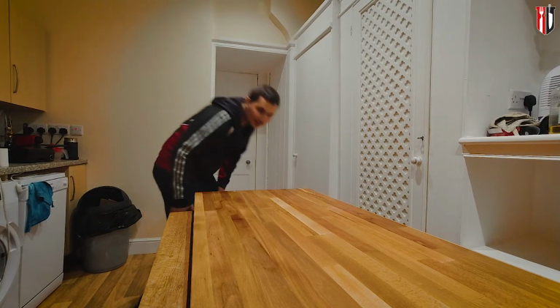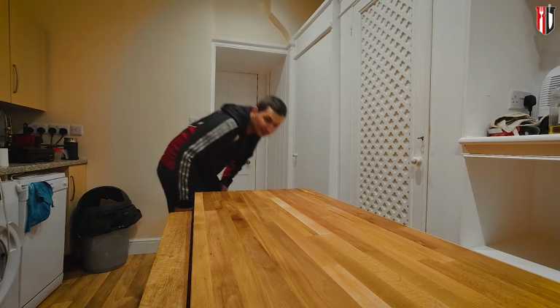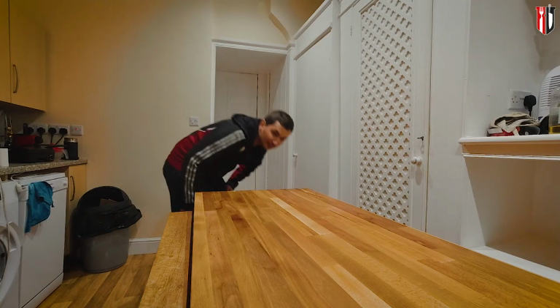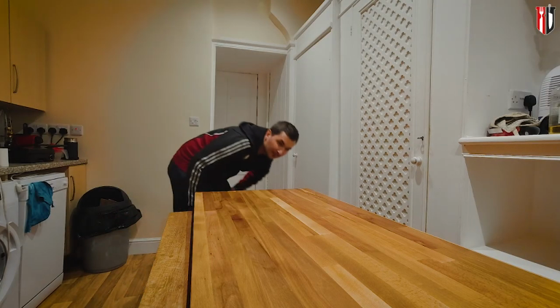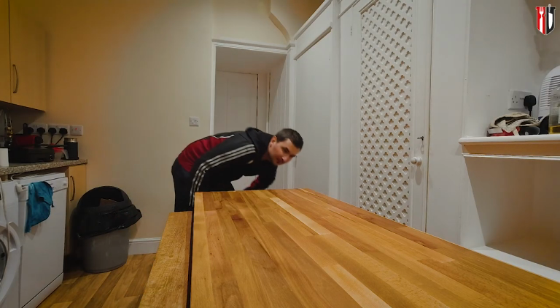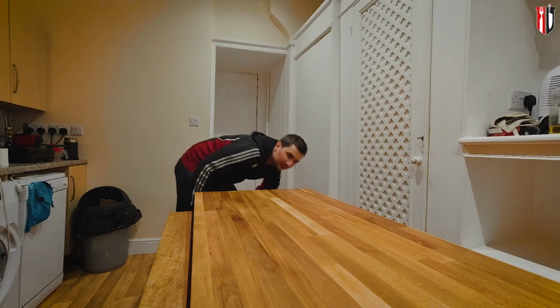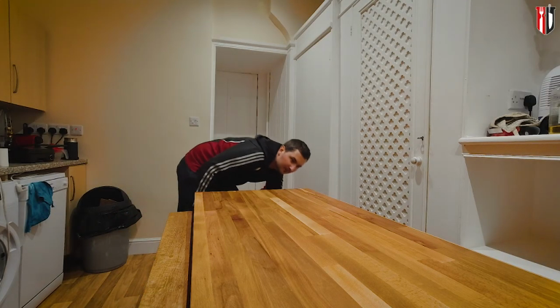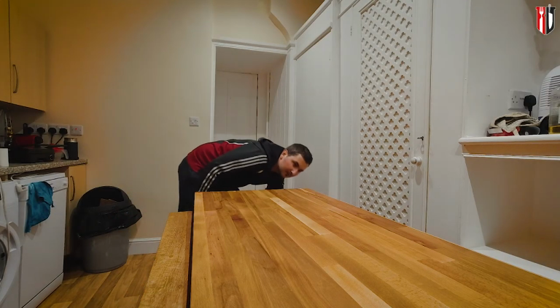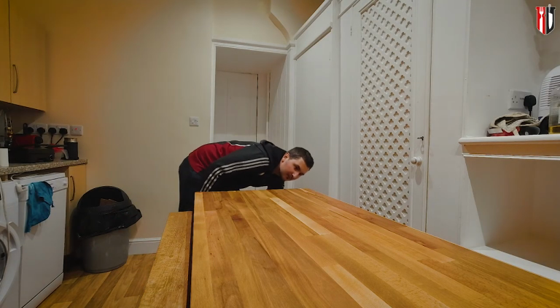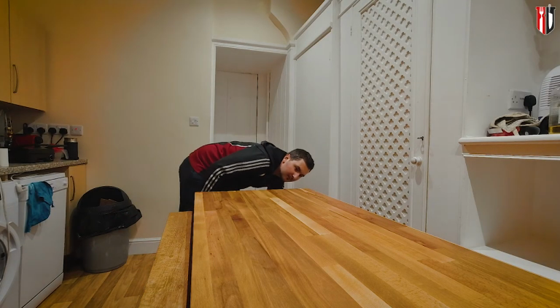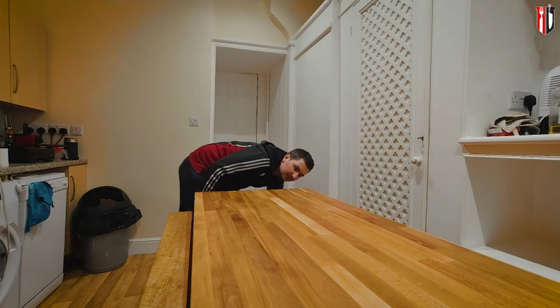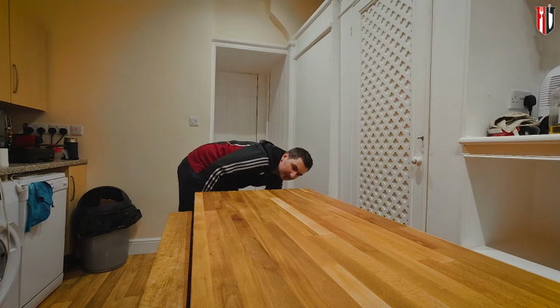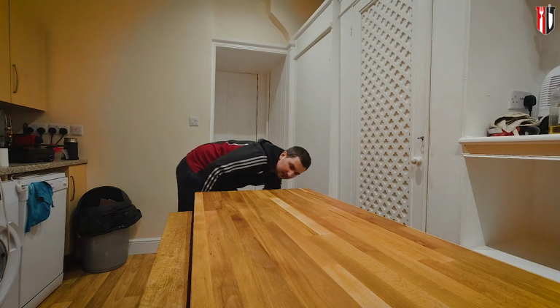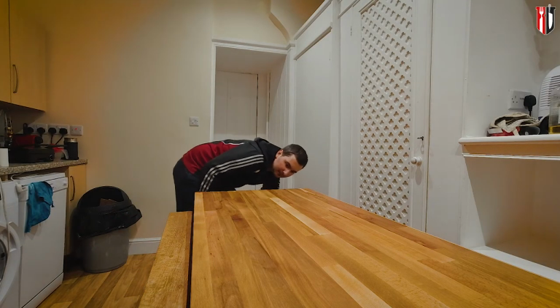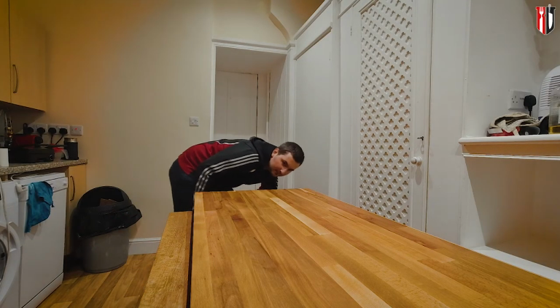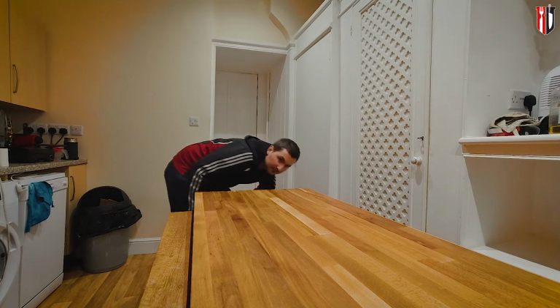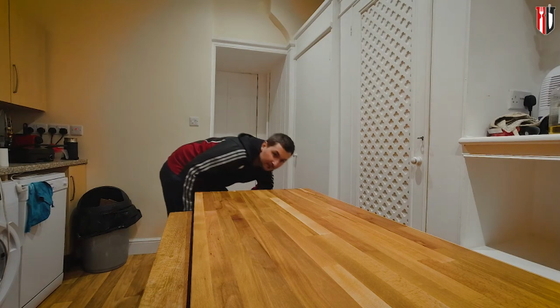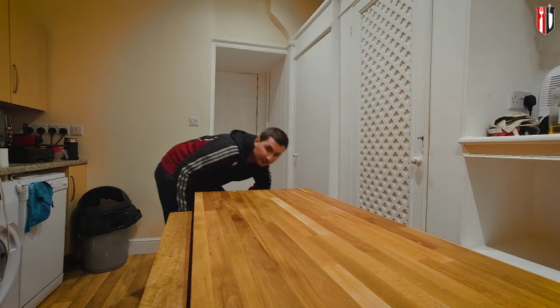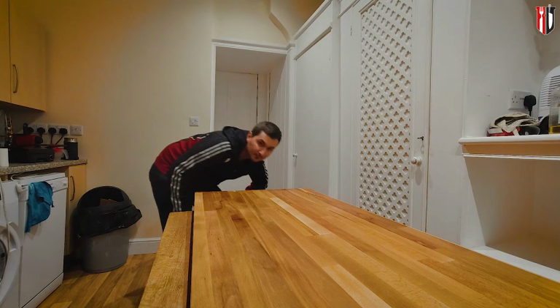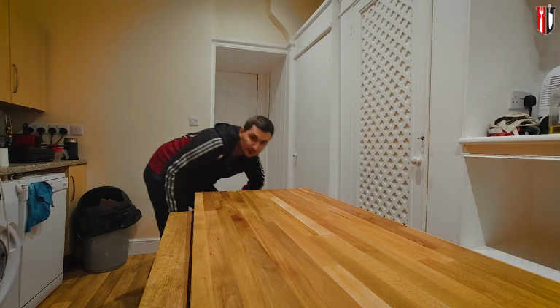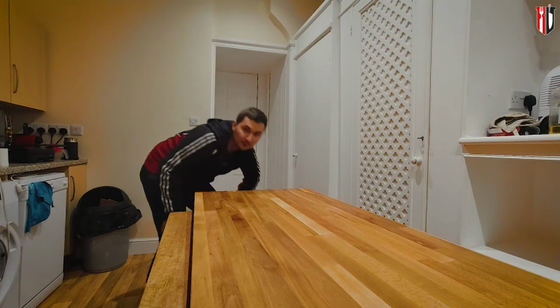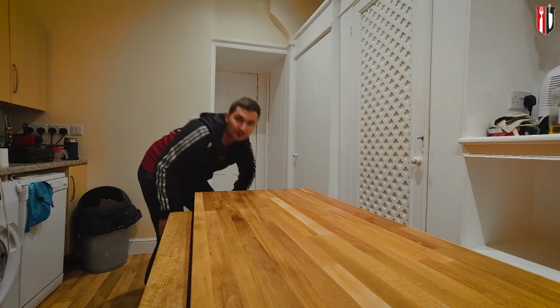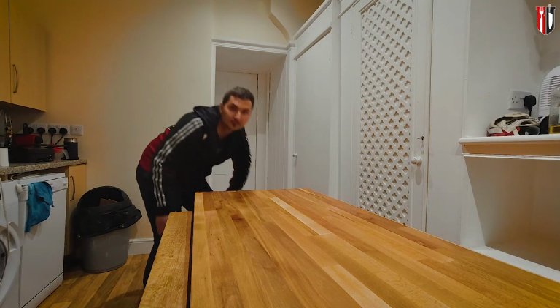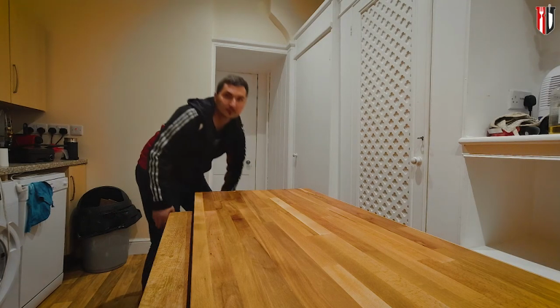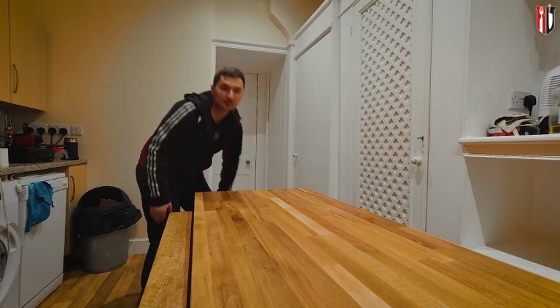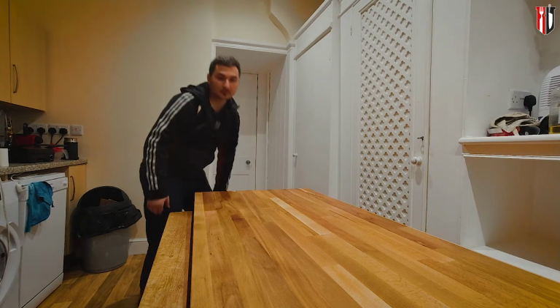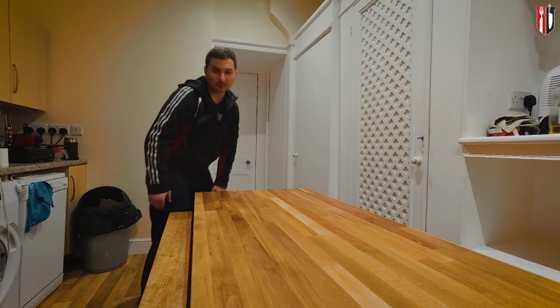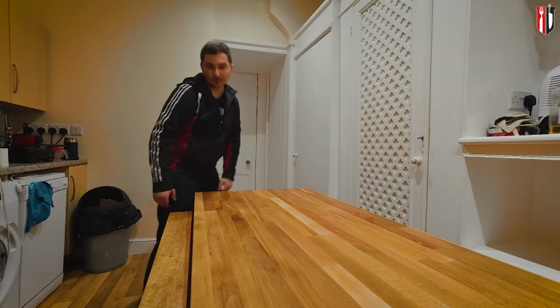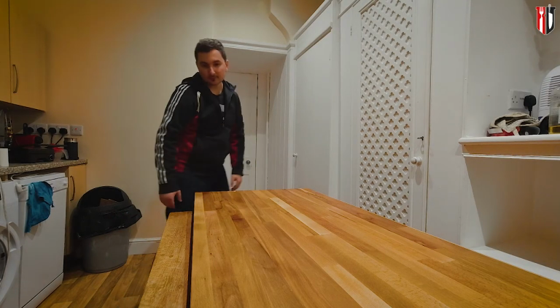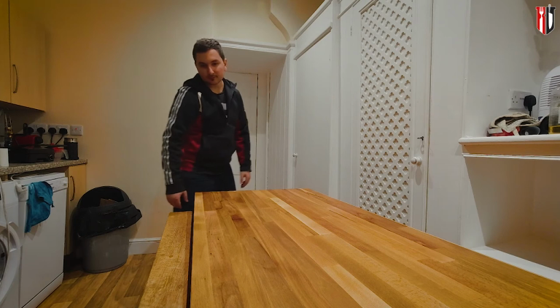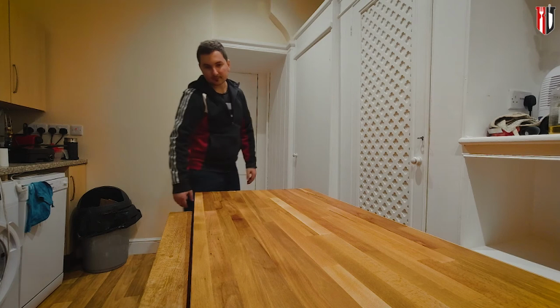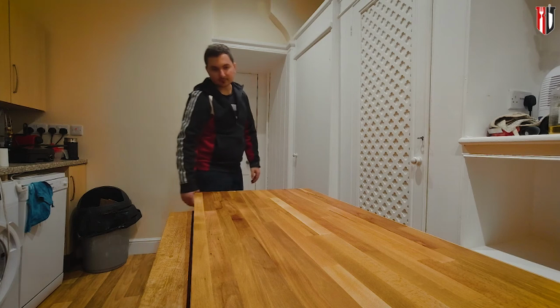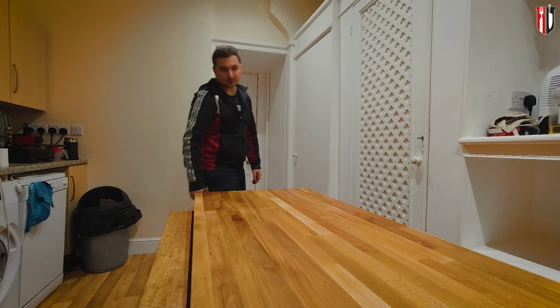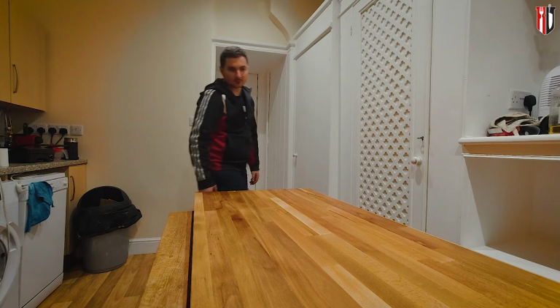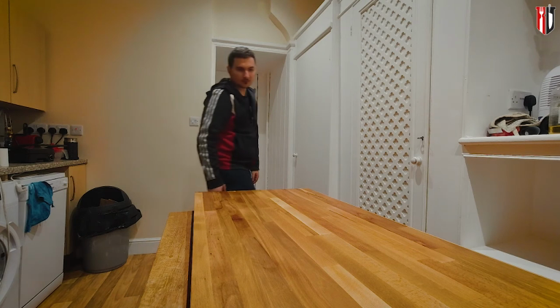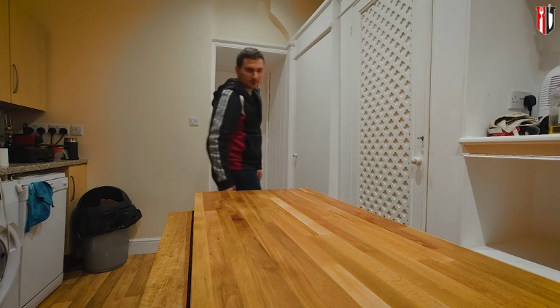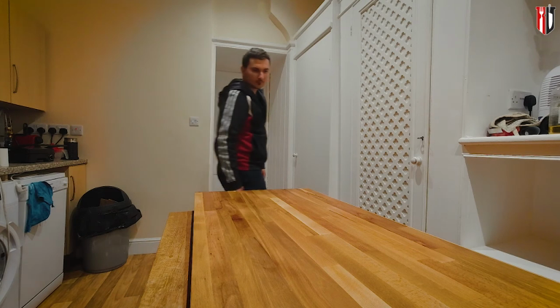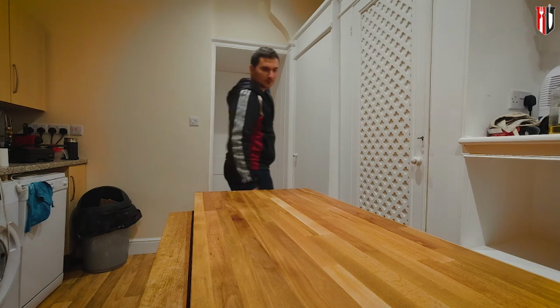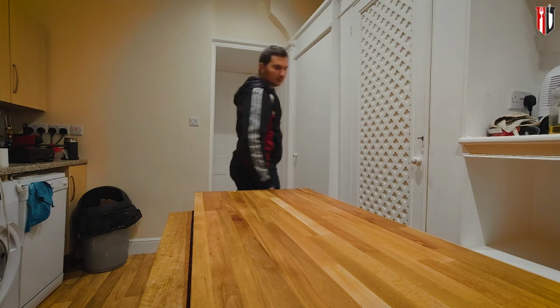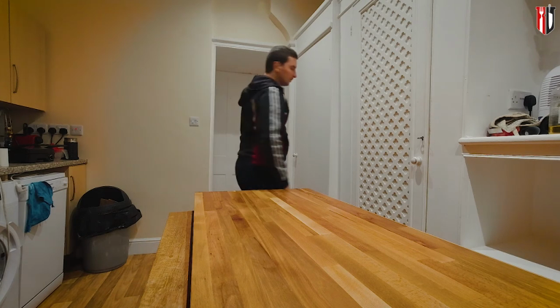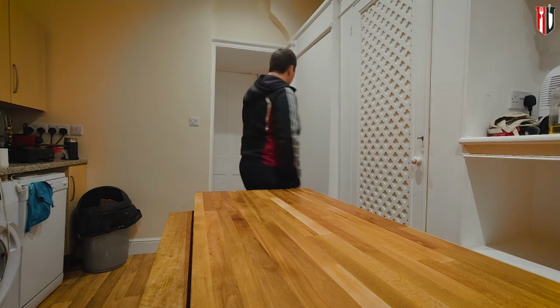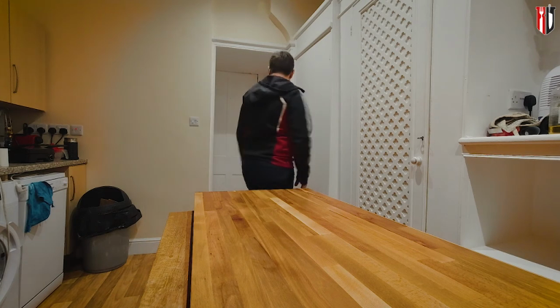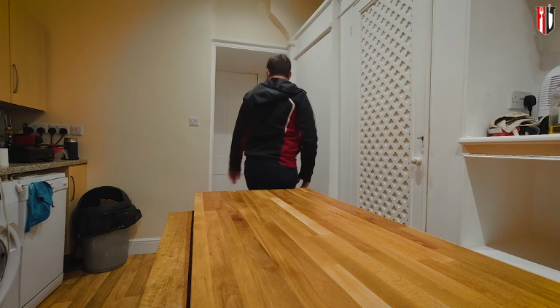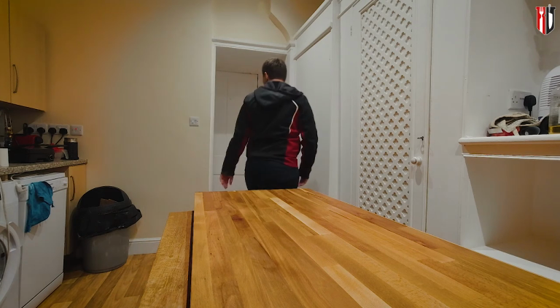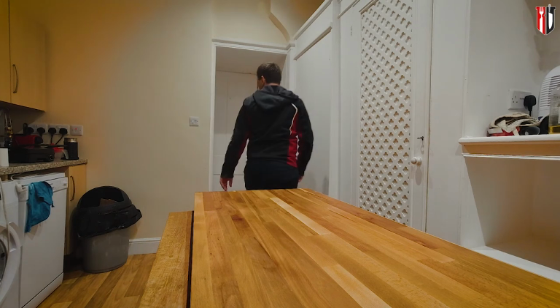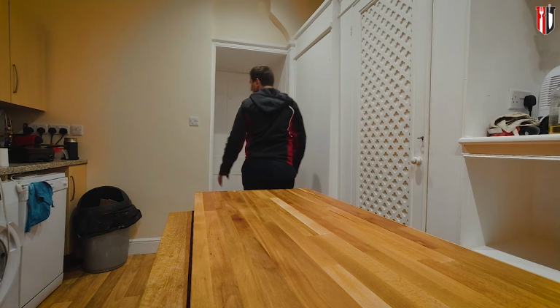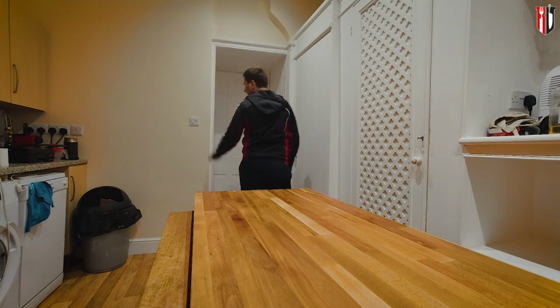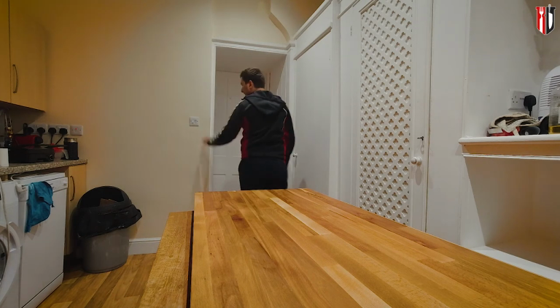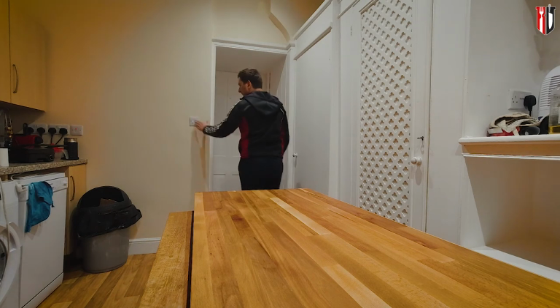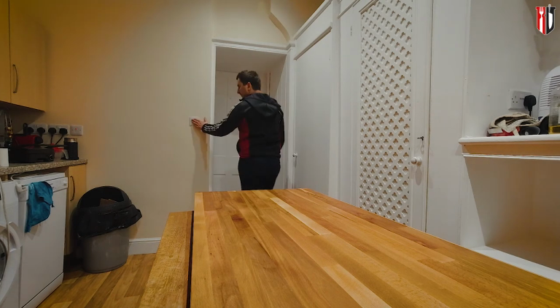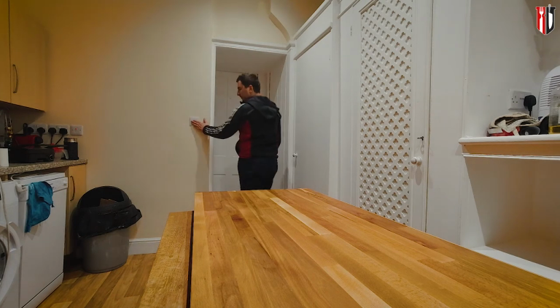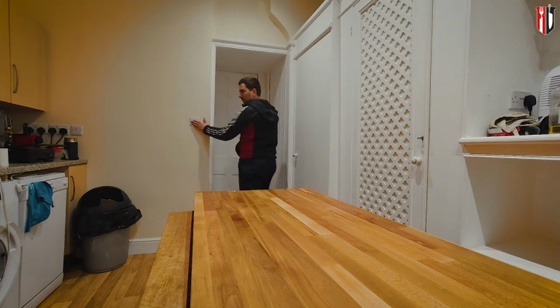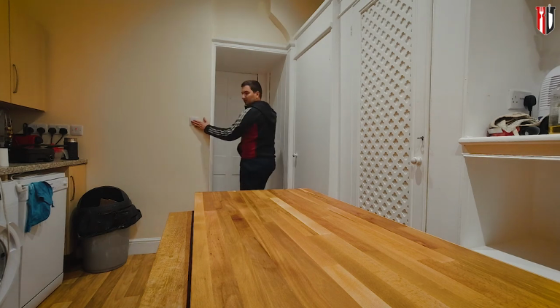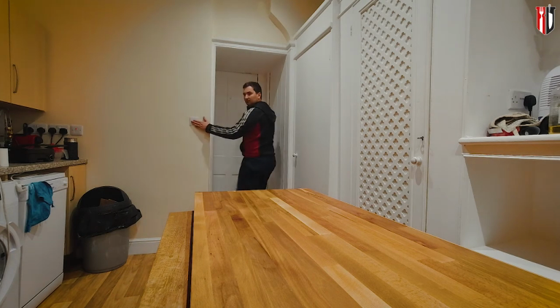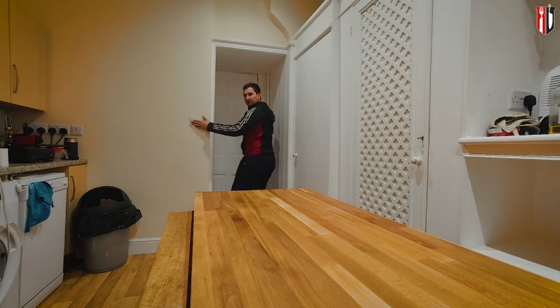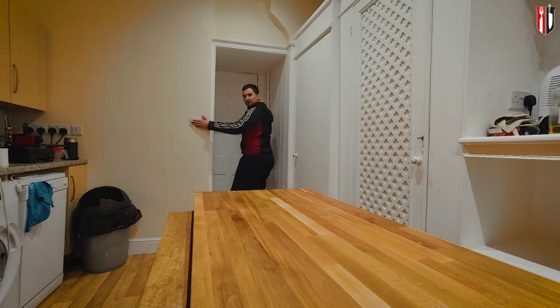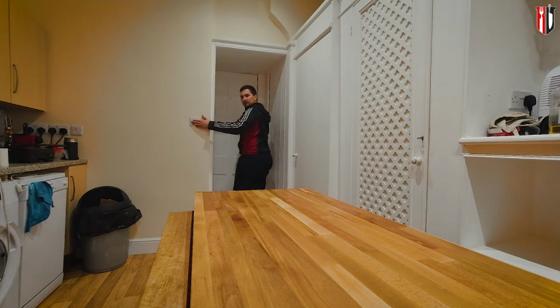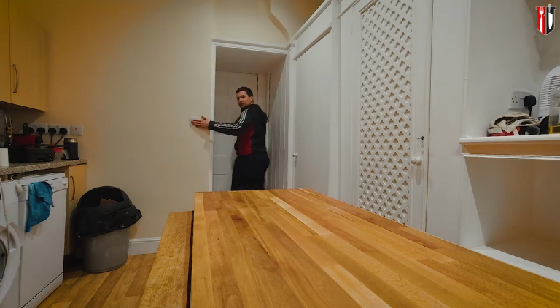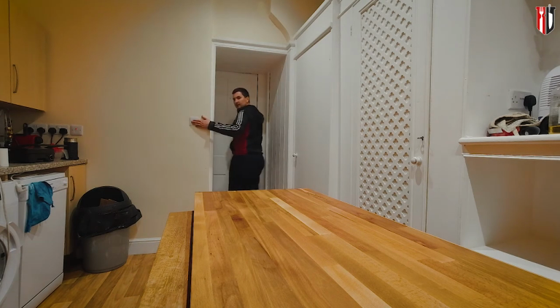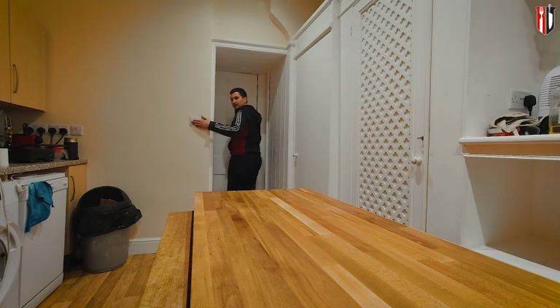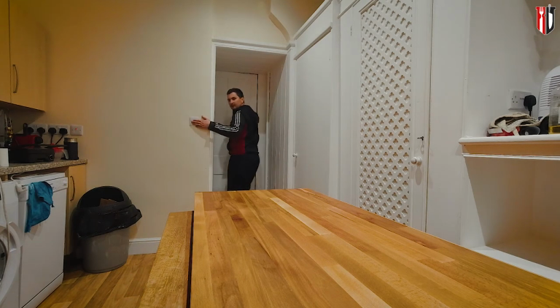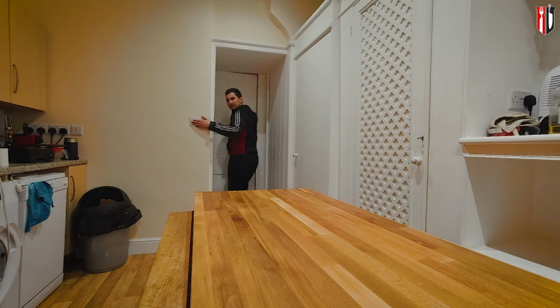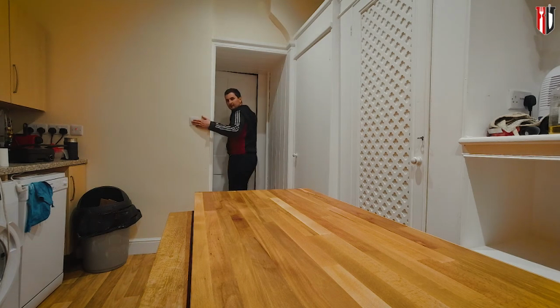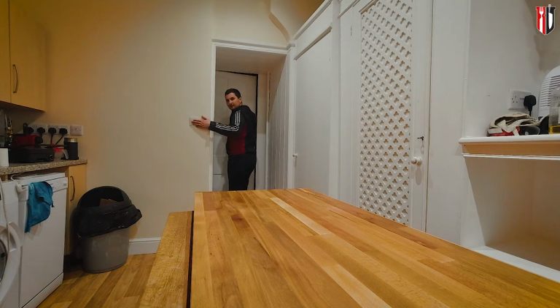After coating the worktop on both sides, I'm going to give it about 12 hours so that every single drop of that oil will be absorbed into the wood.